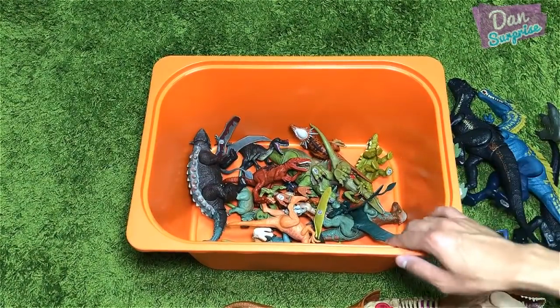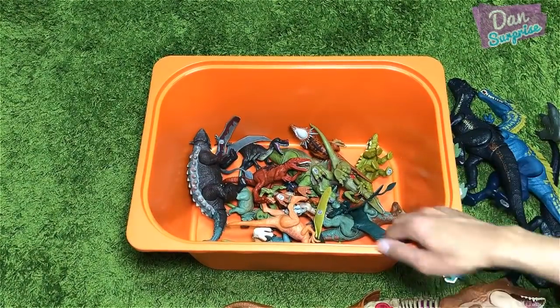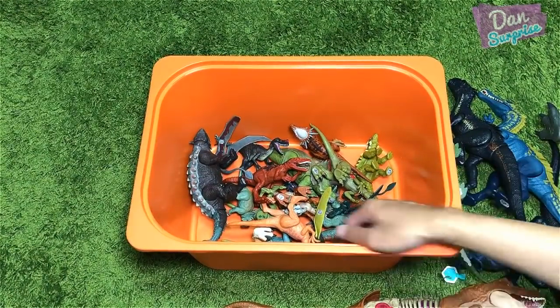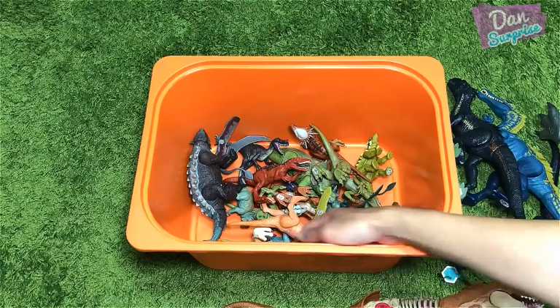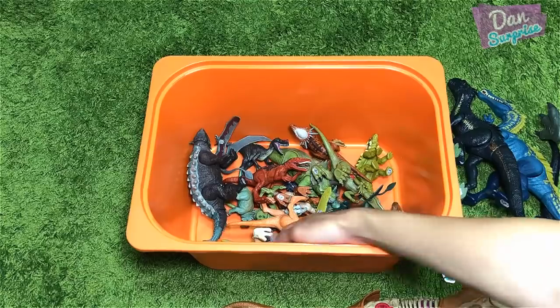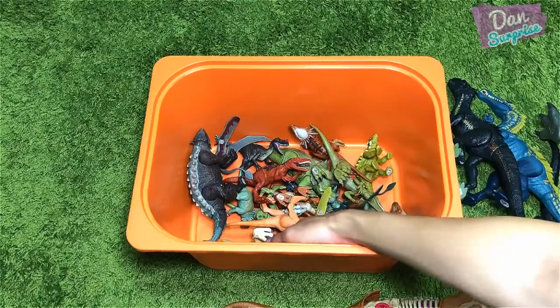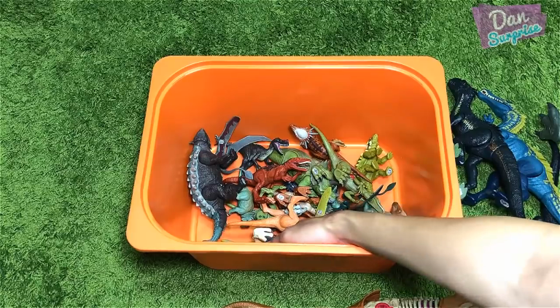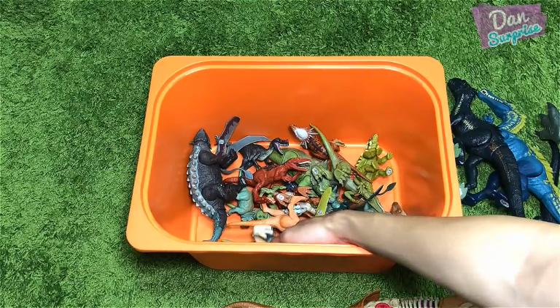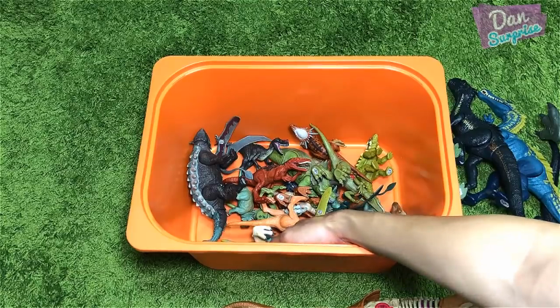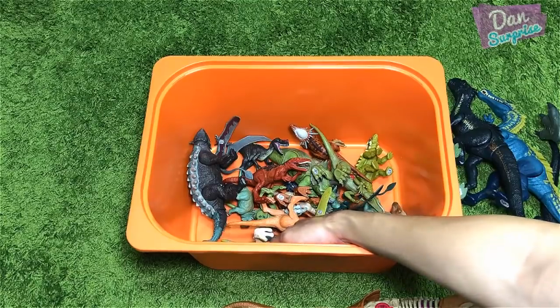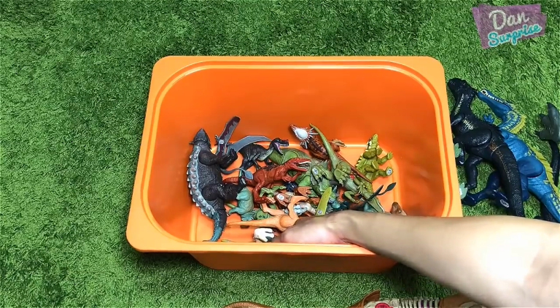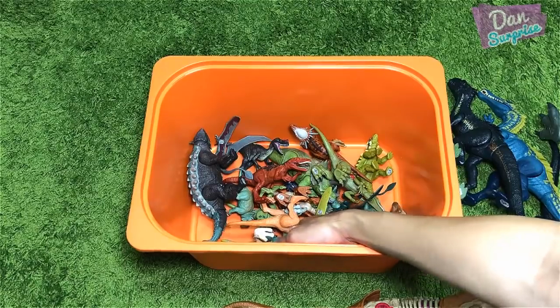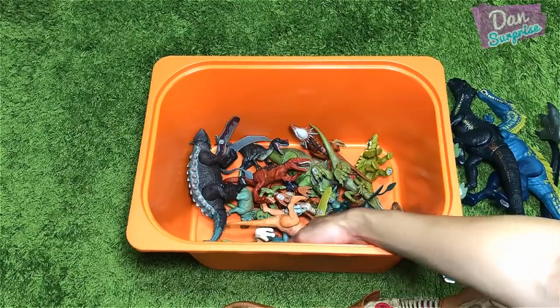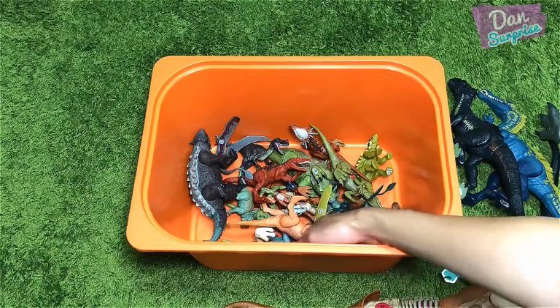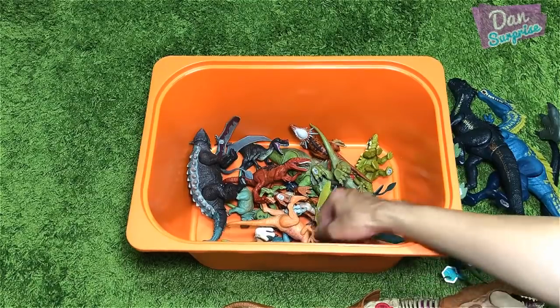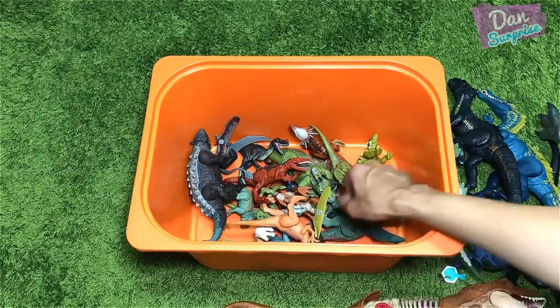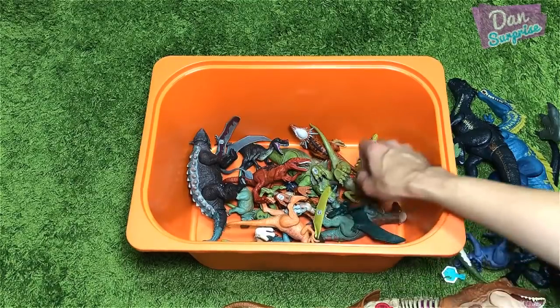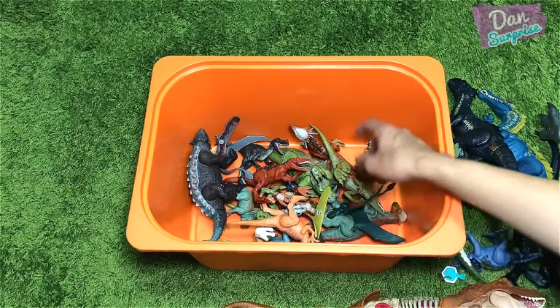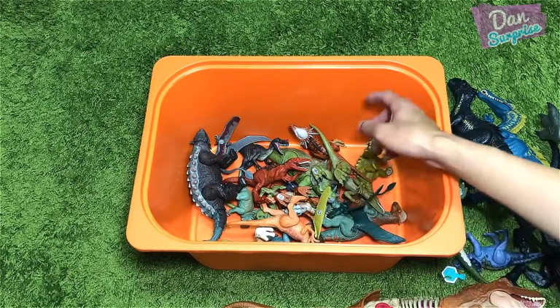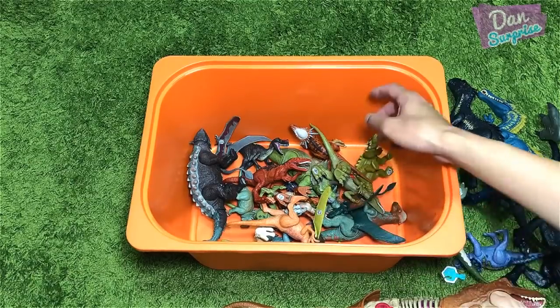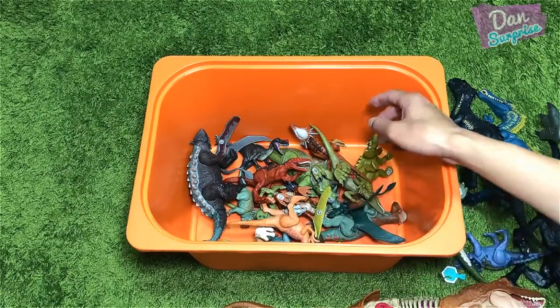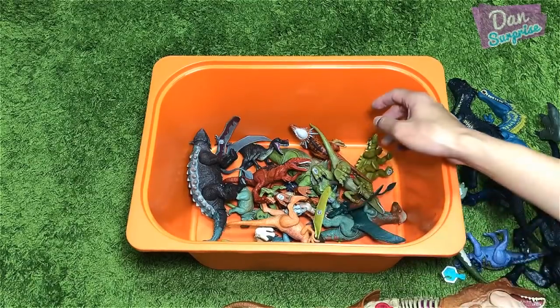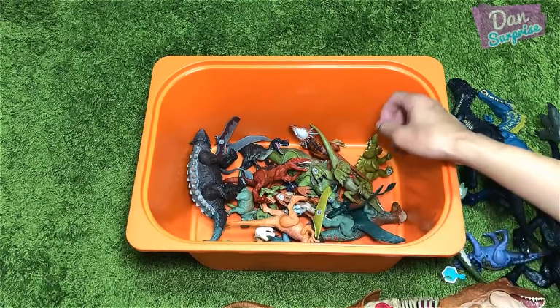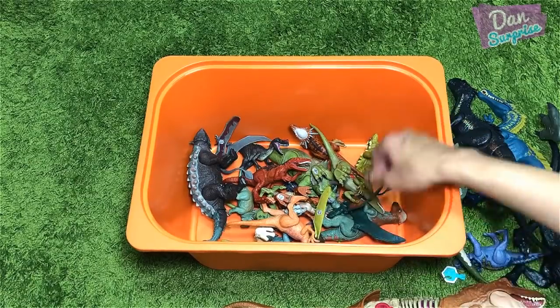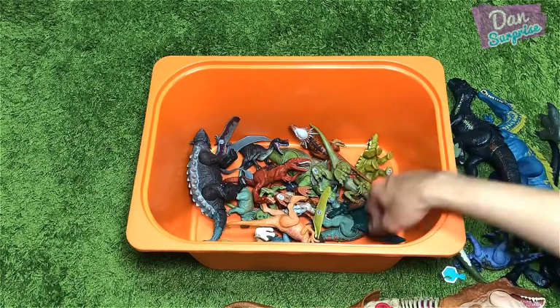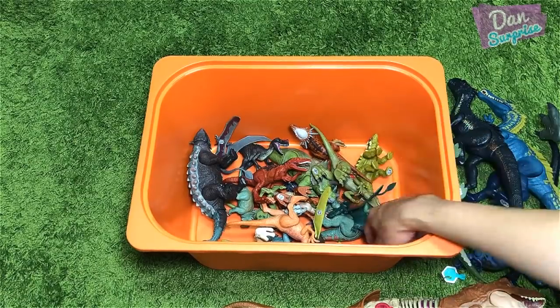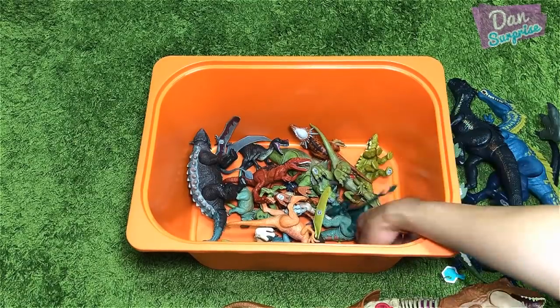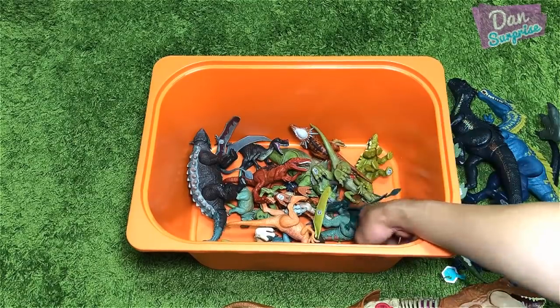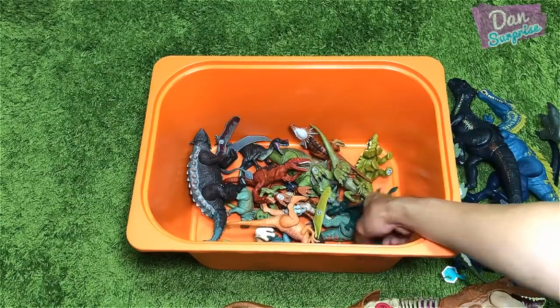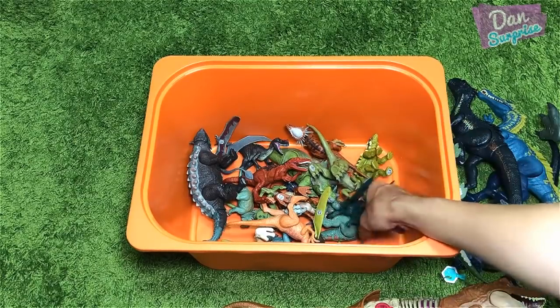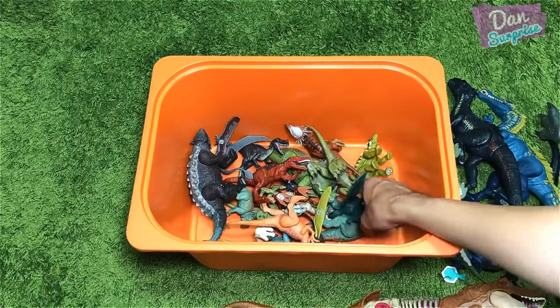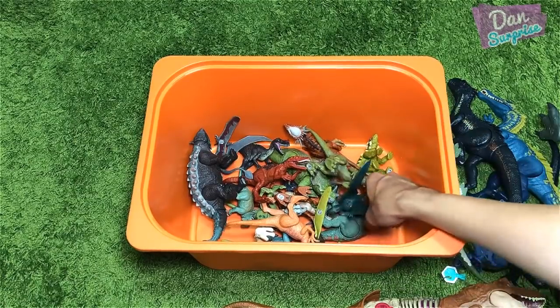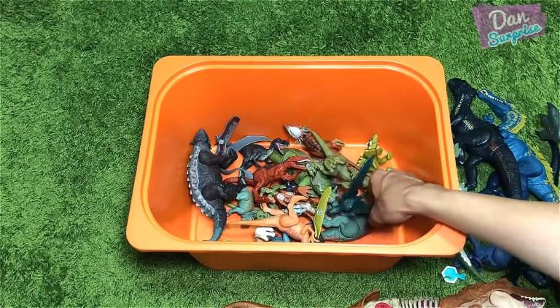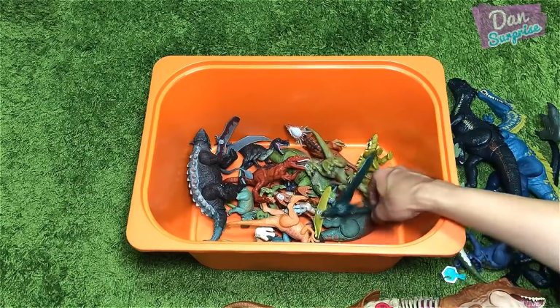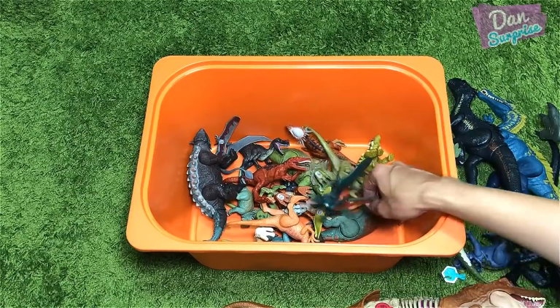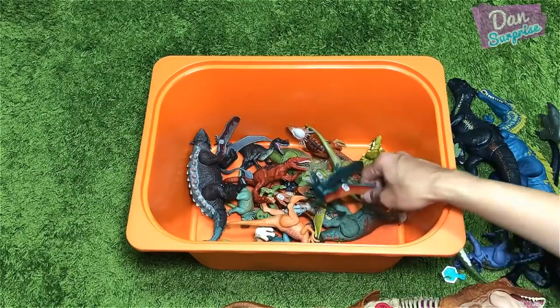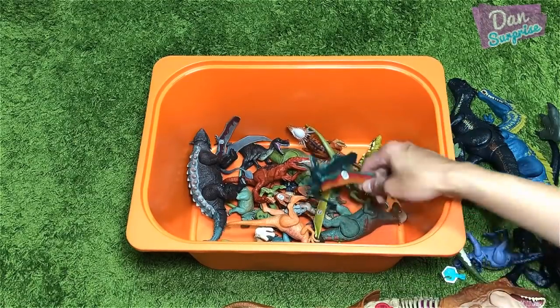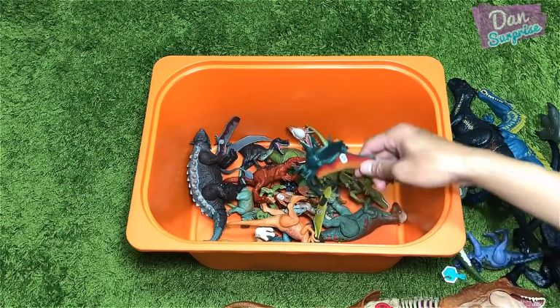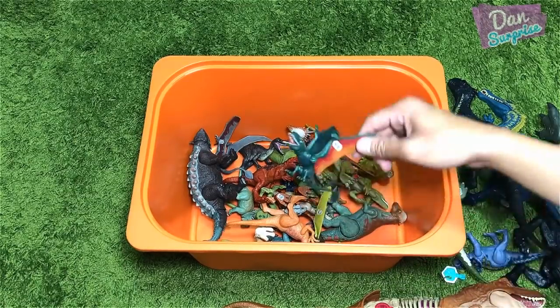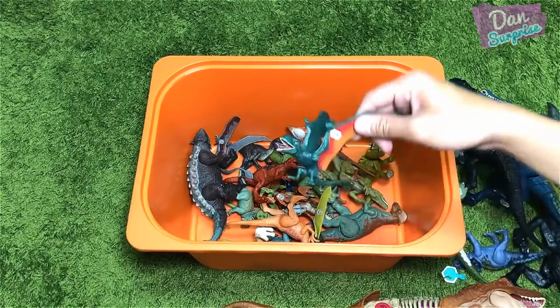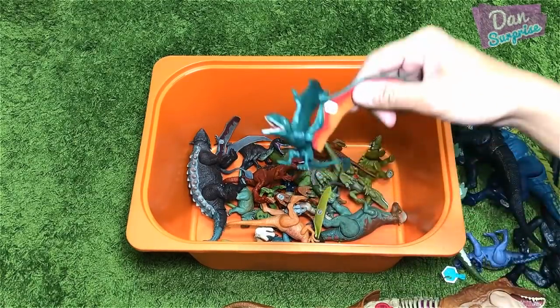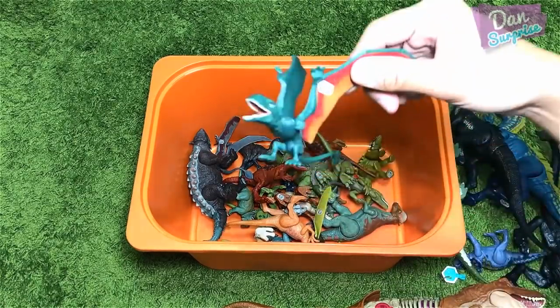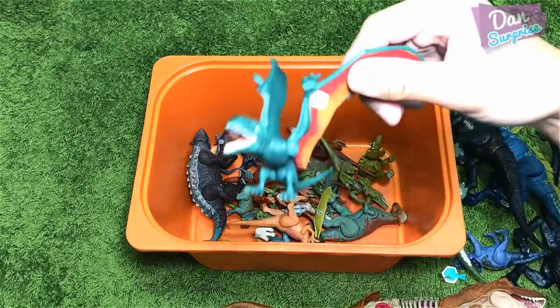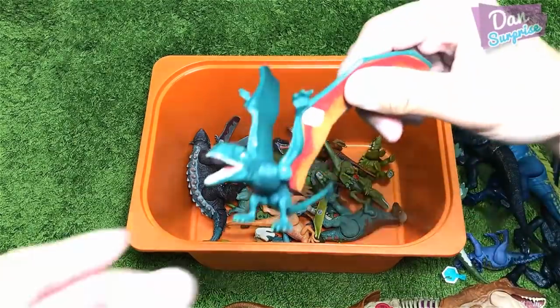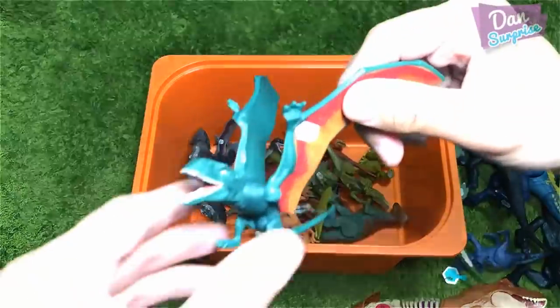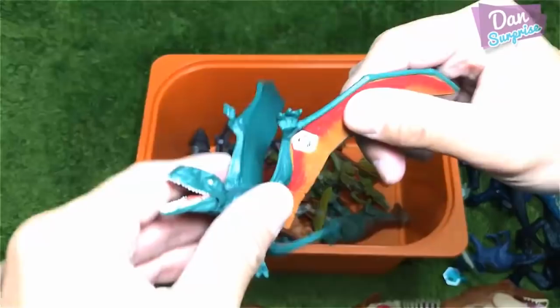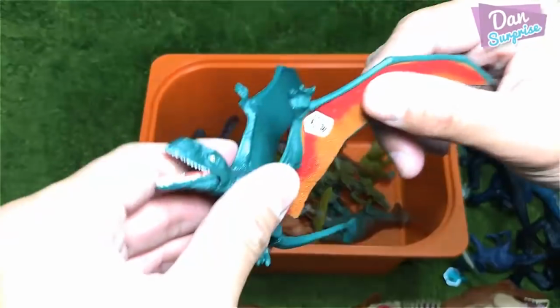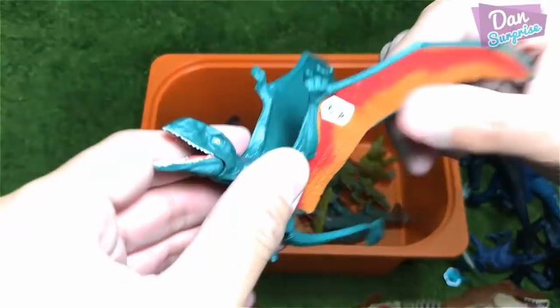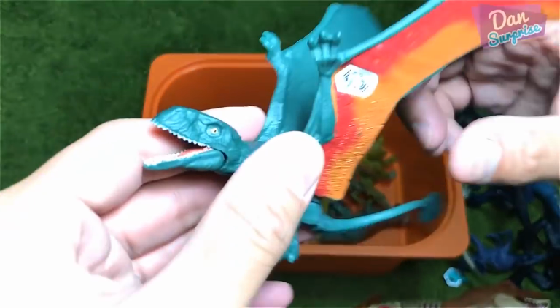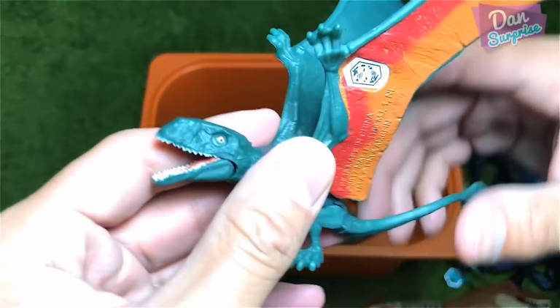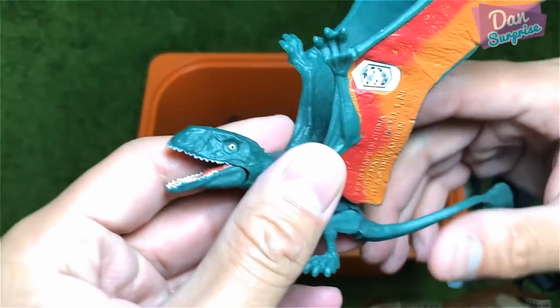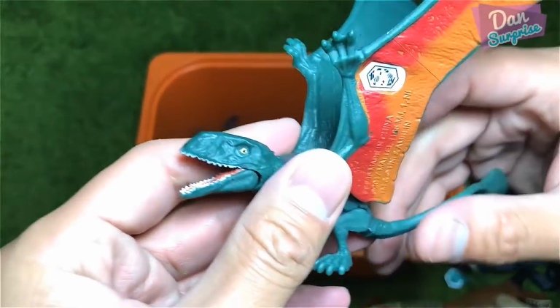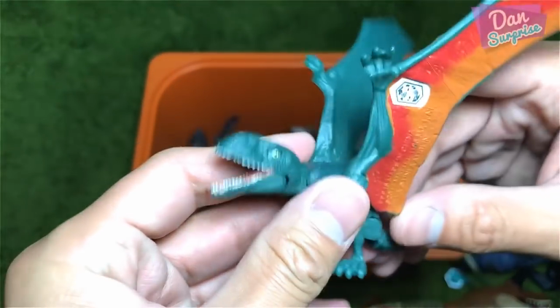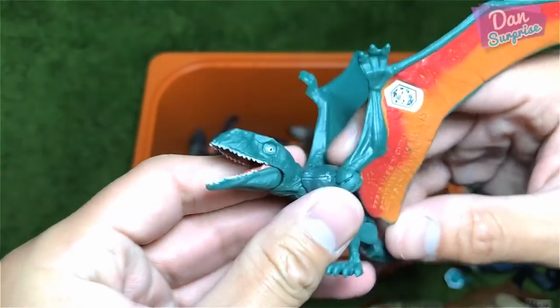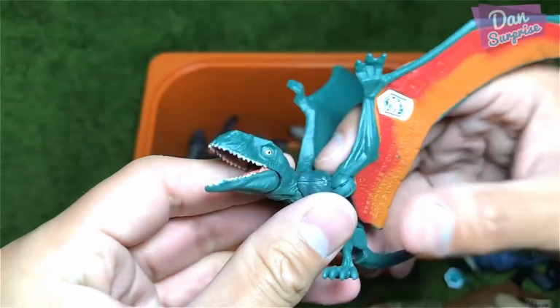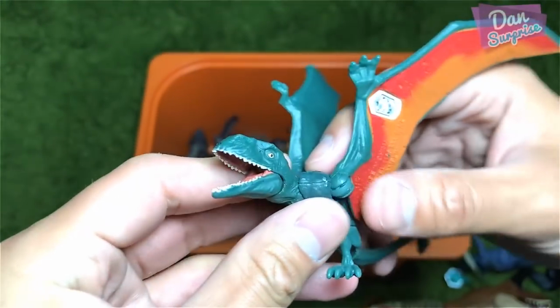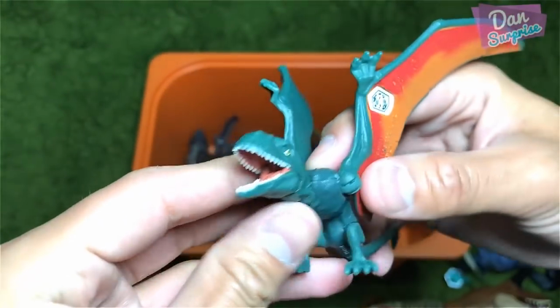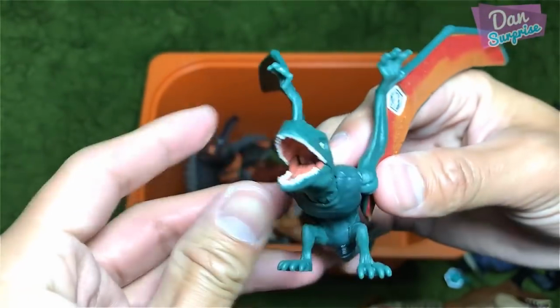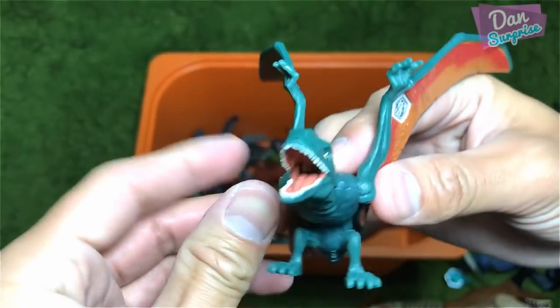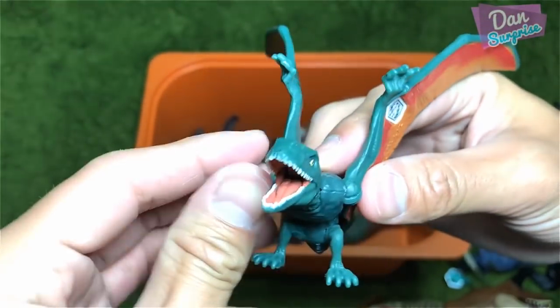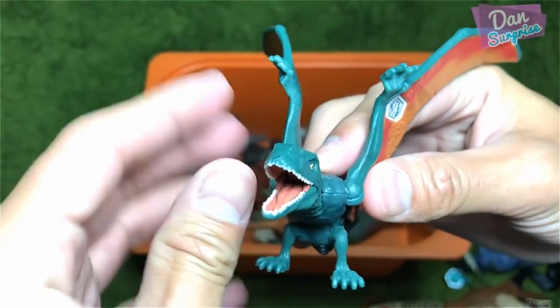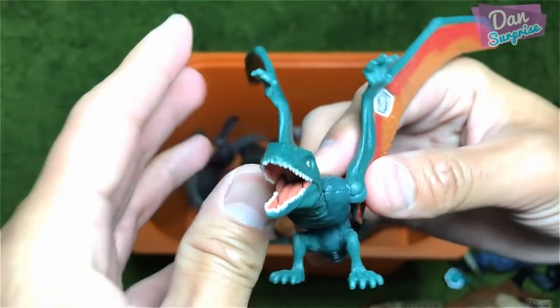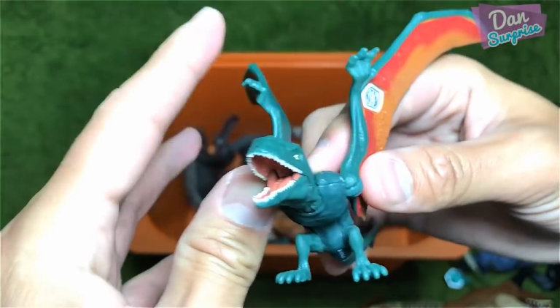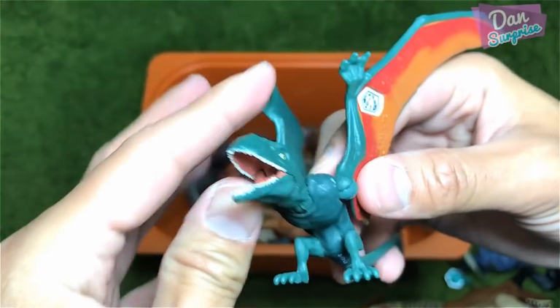We have the Allosaurus — one of the classics from wave one, still working well.